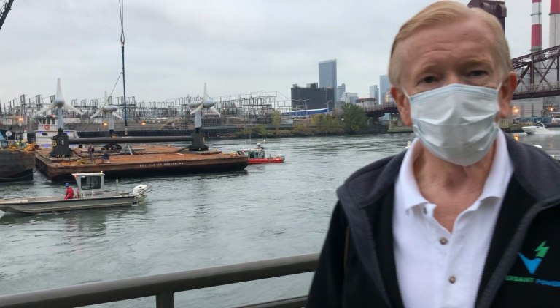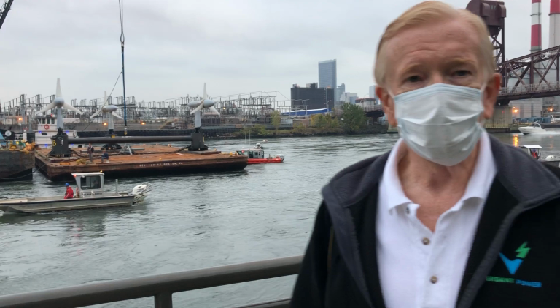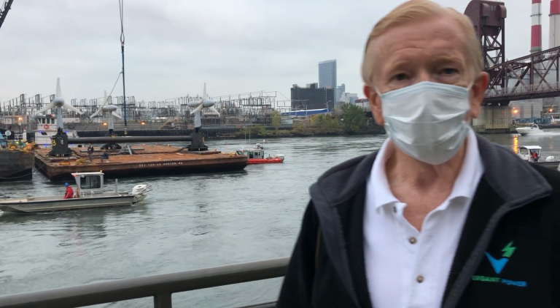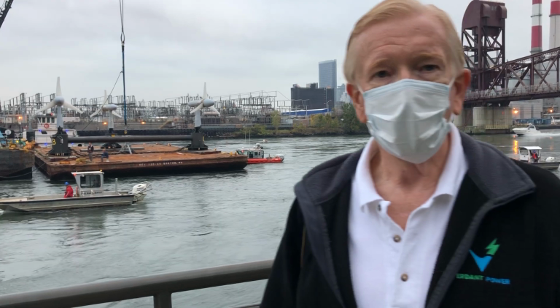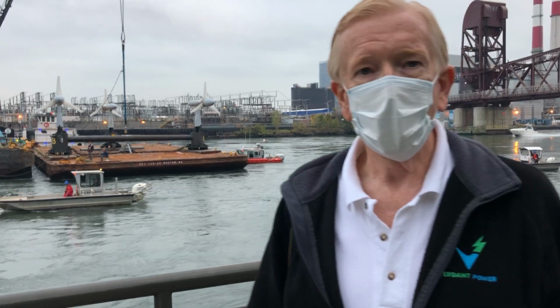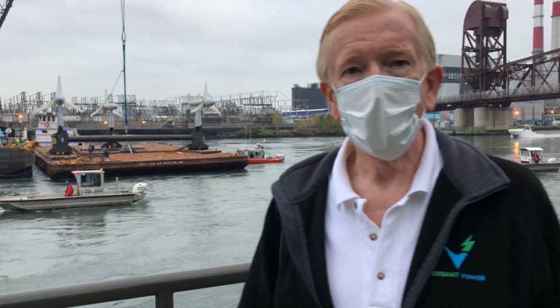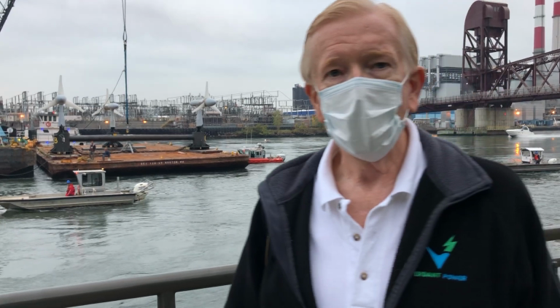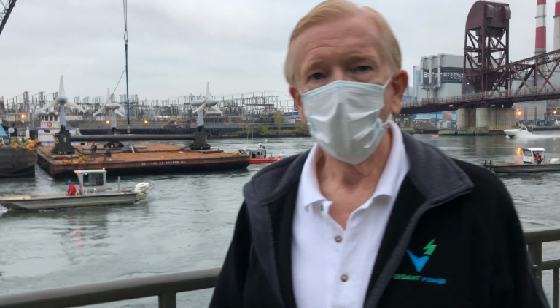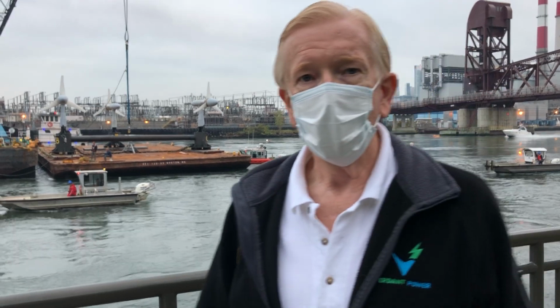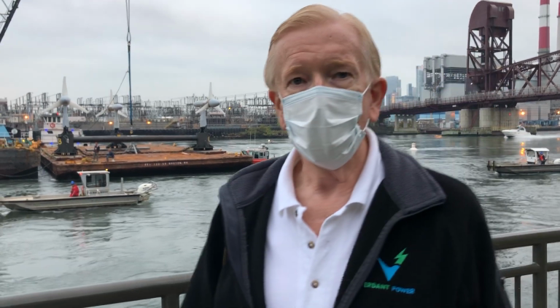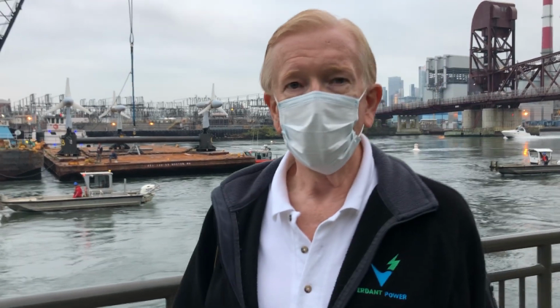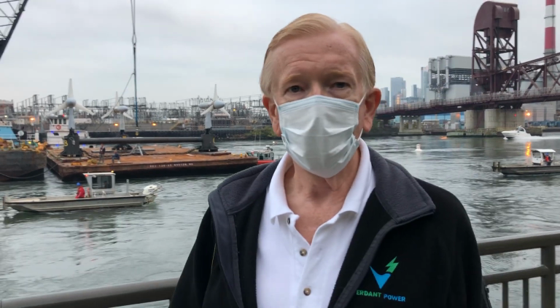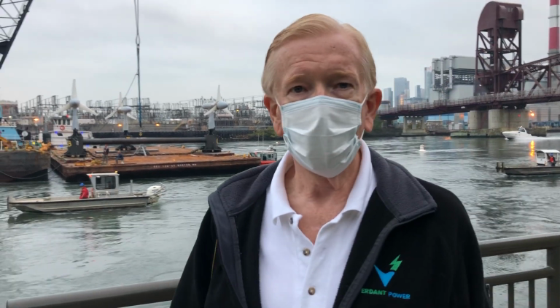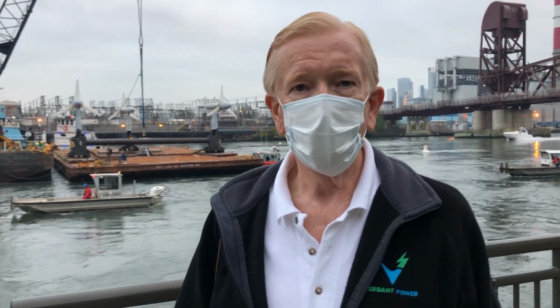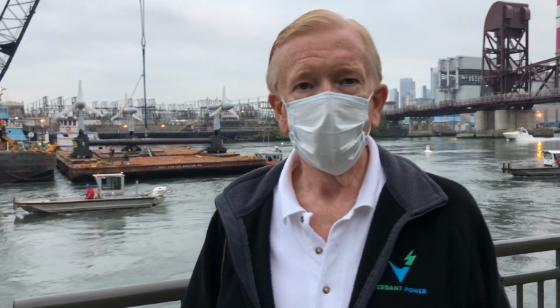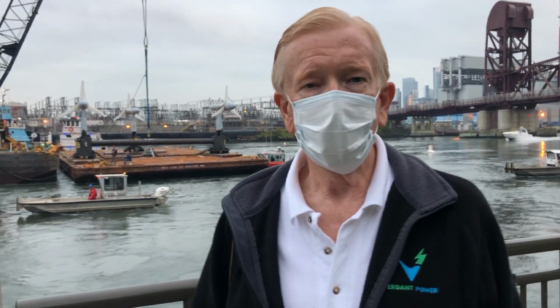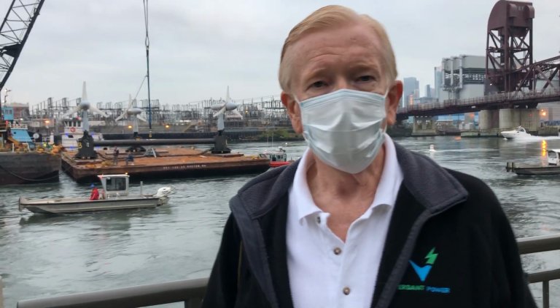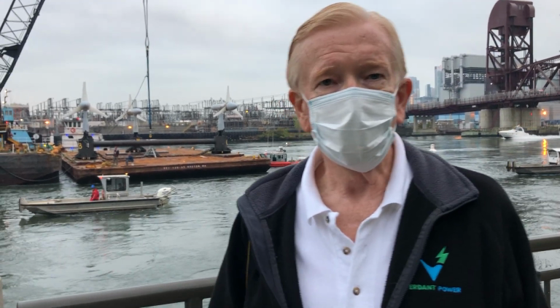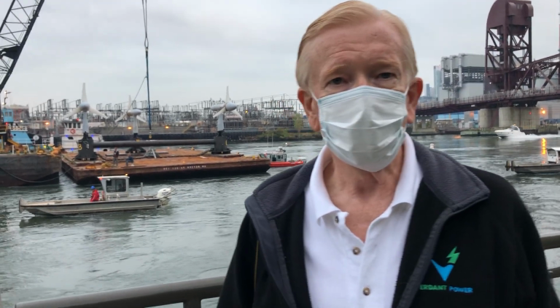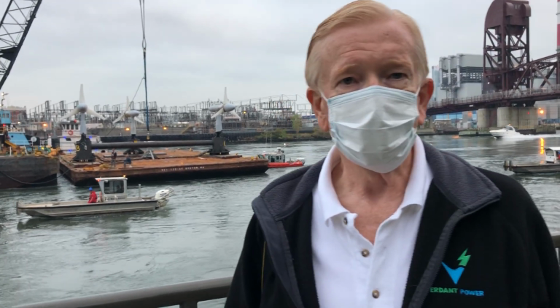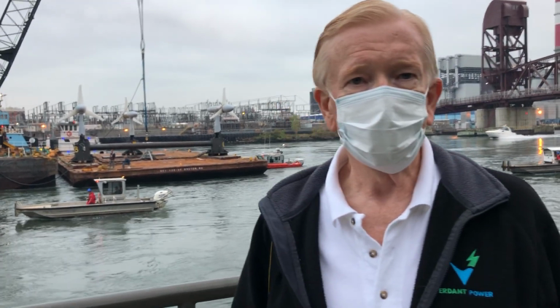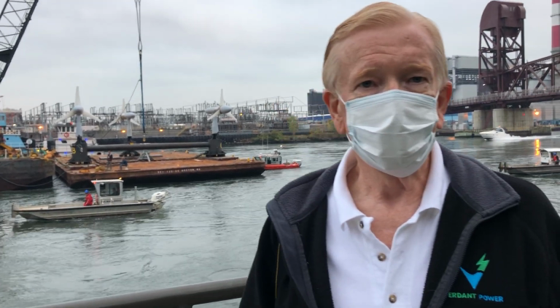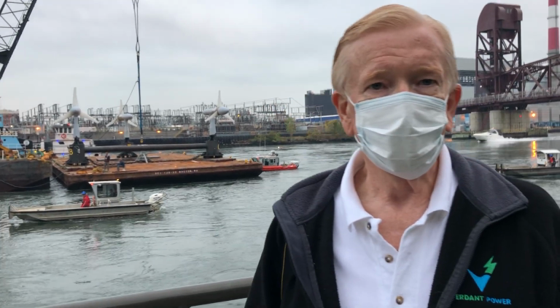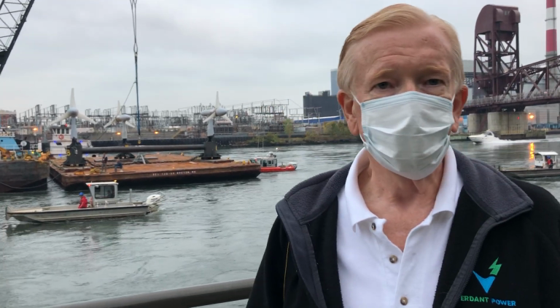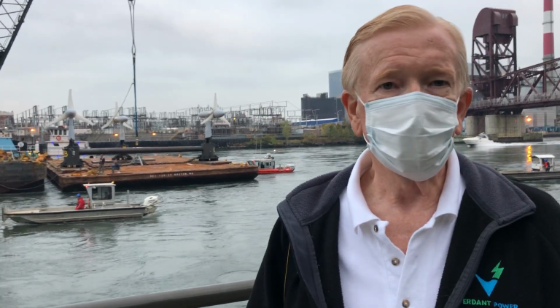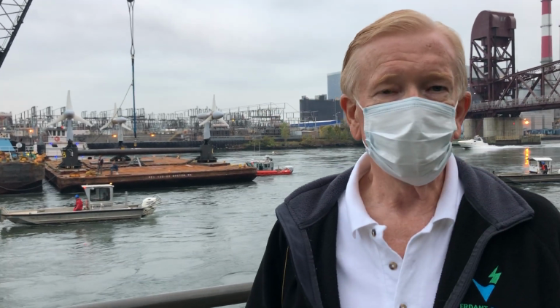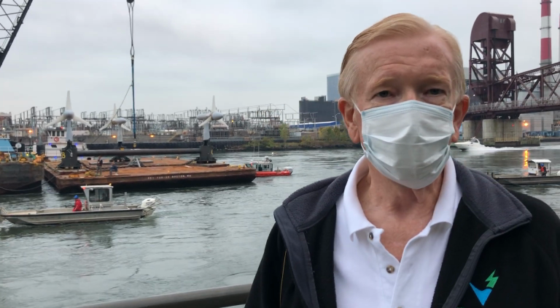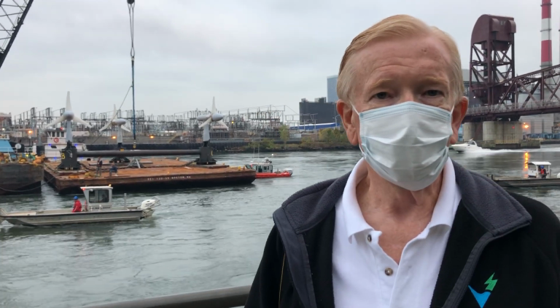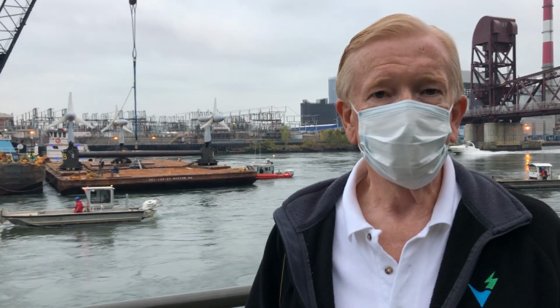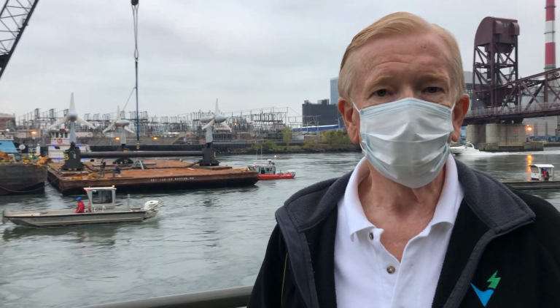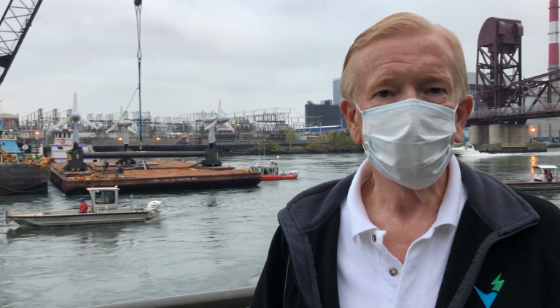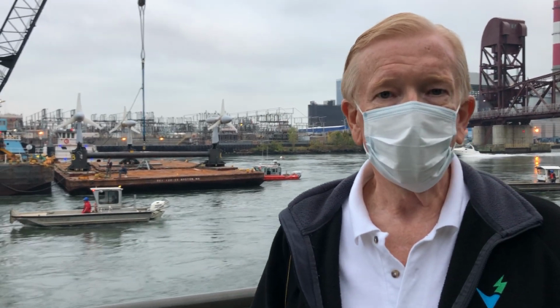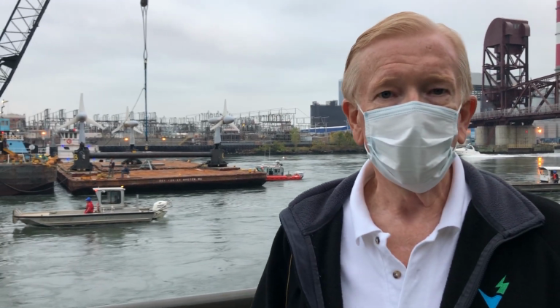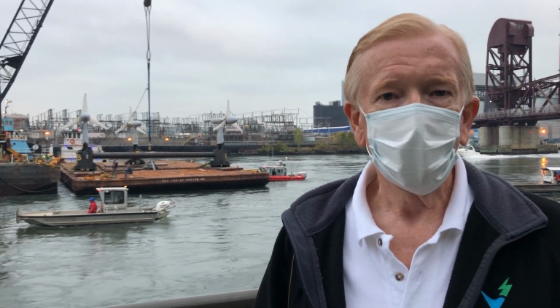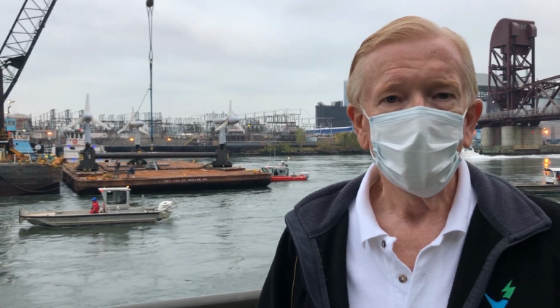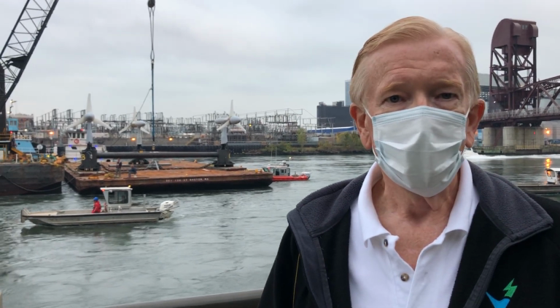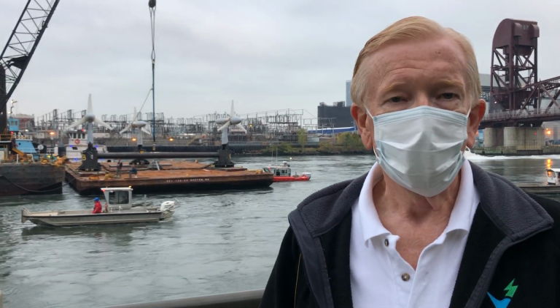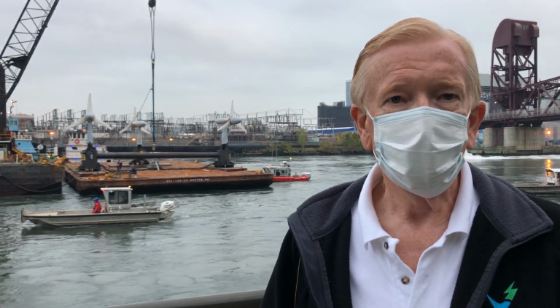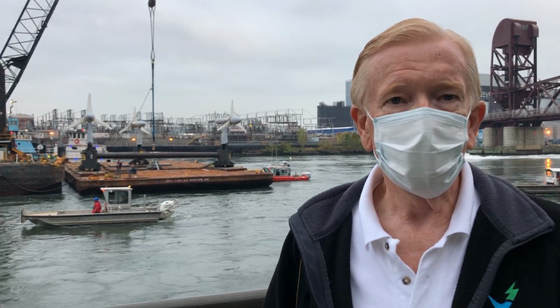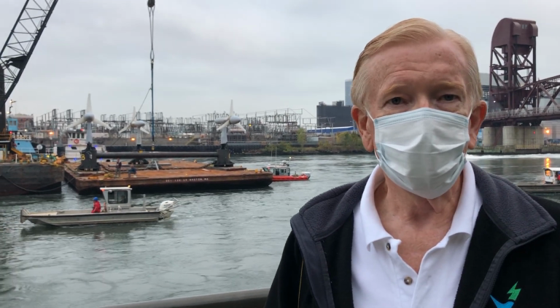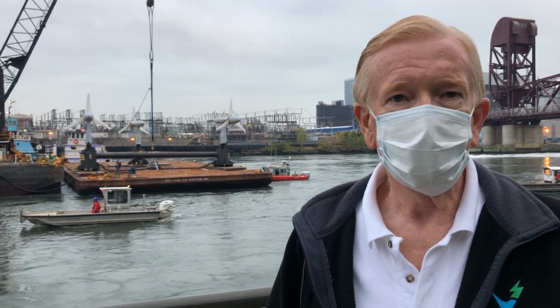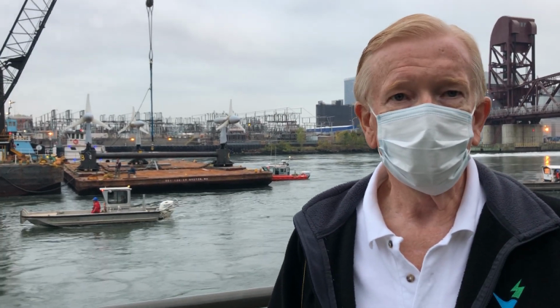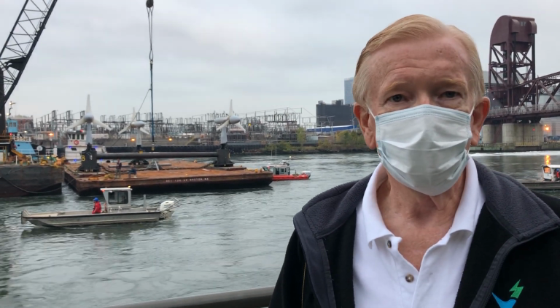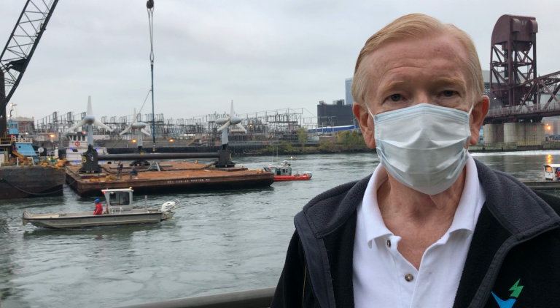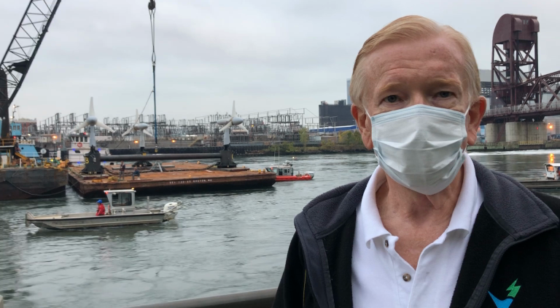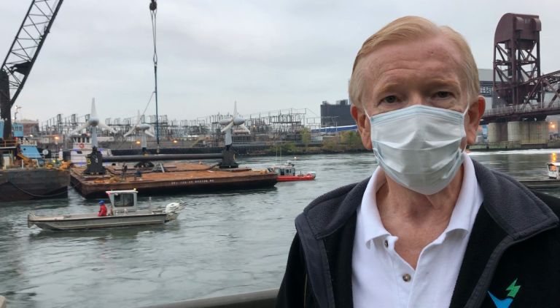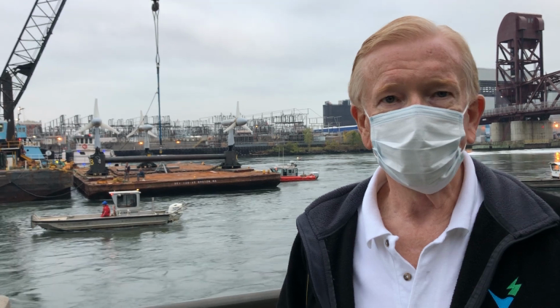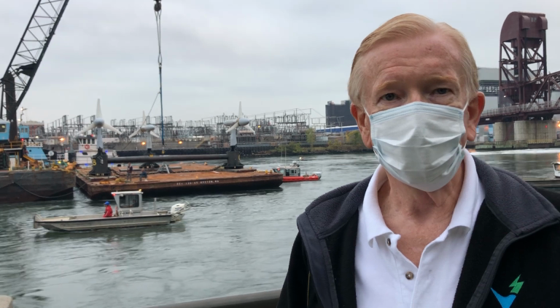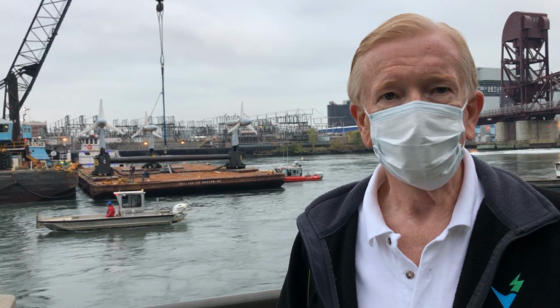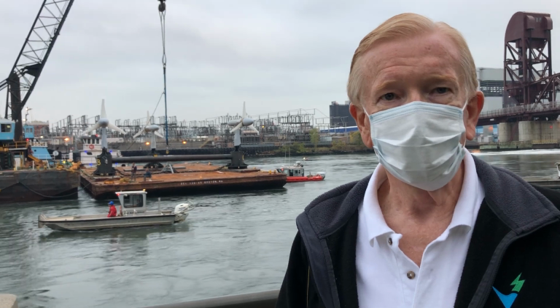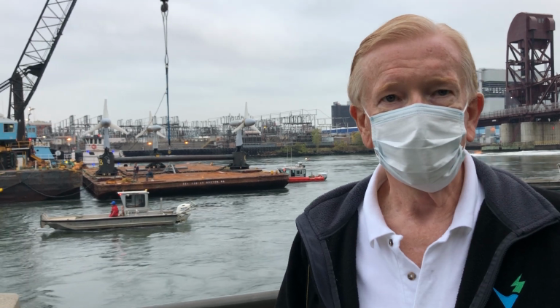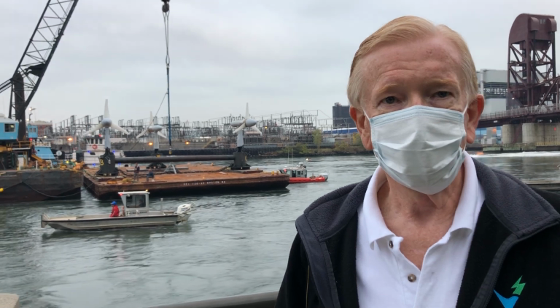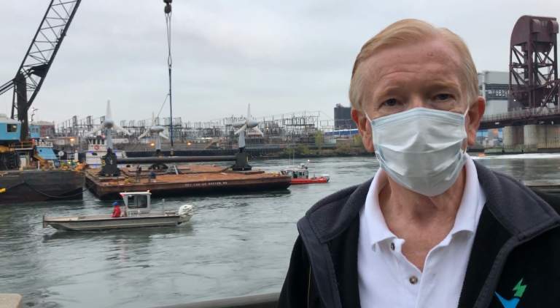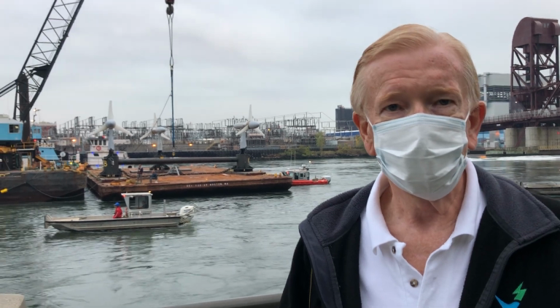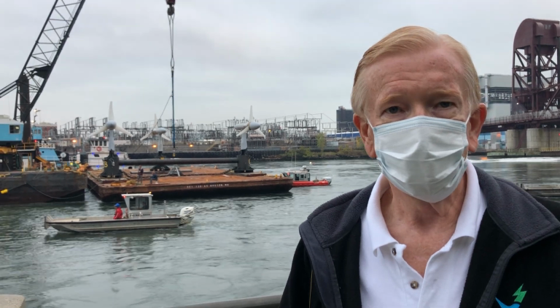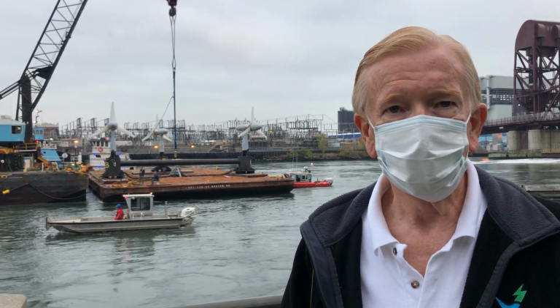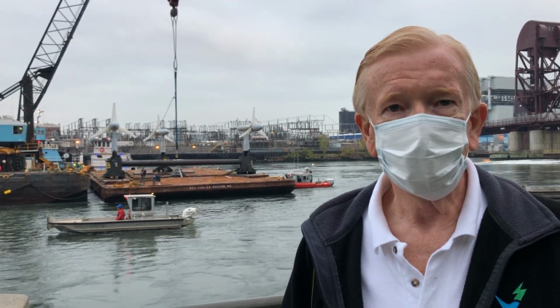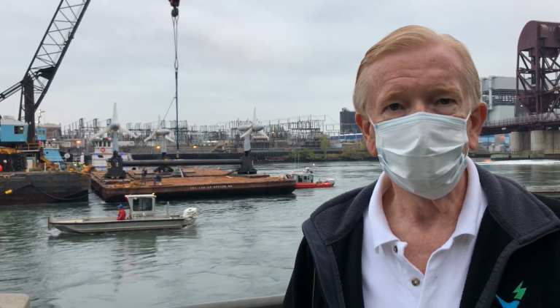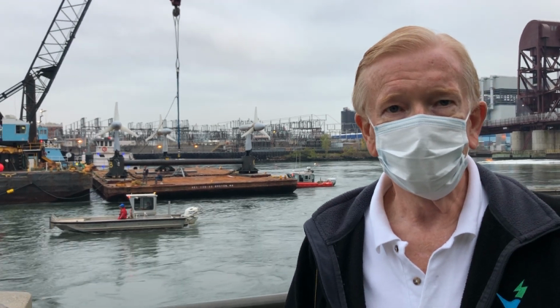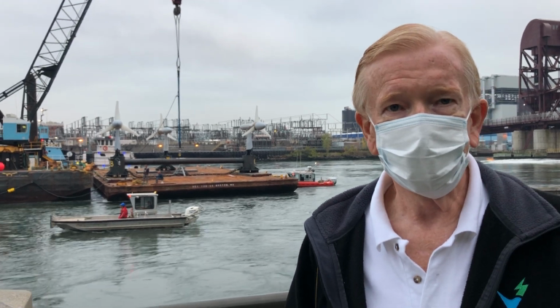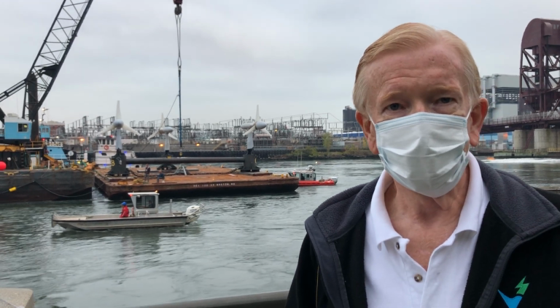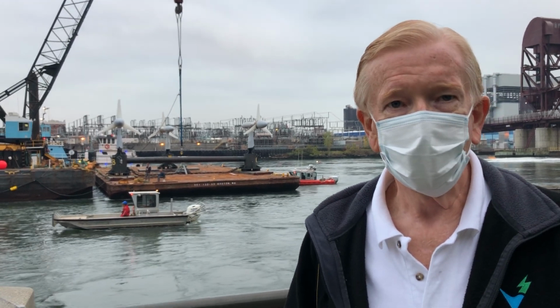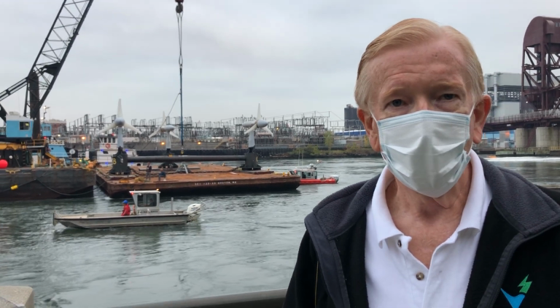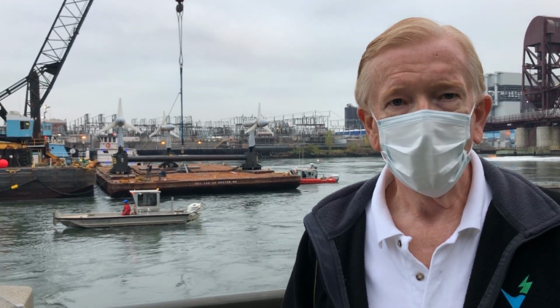We're here with John Banigan, the CEO of Verdon Power, and he's going to give us a quick overview of what's going to happen tonight from his perspective.